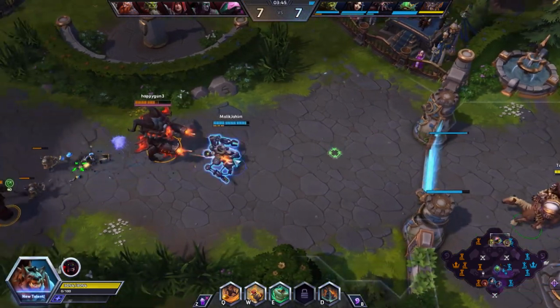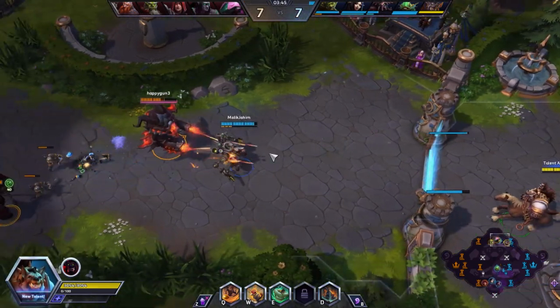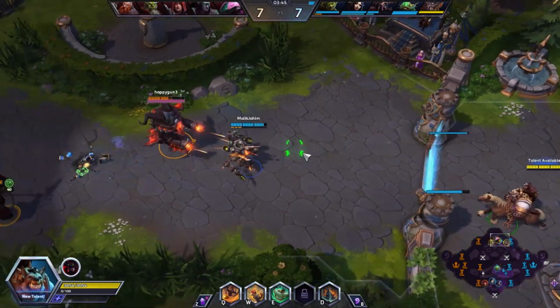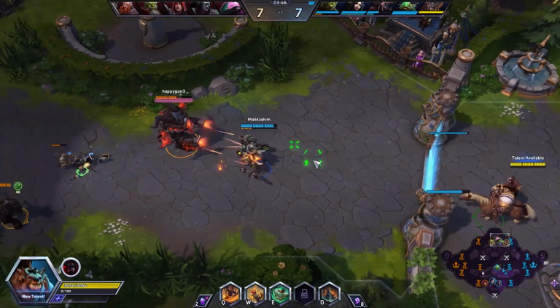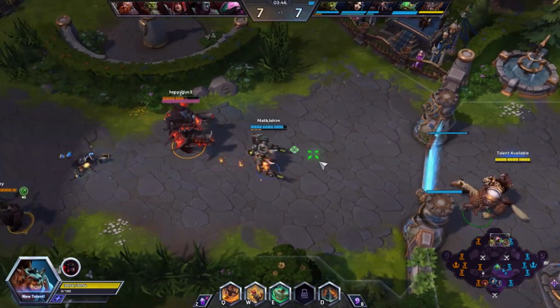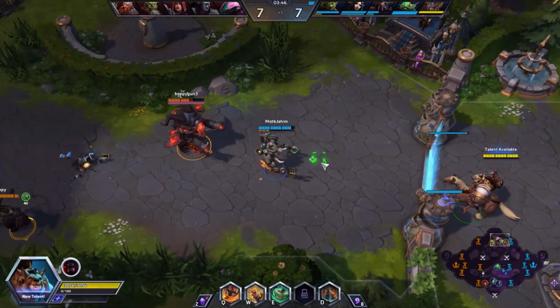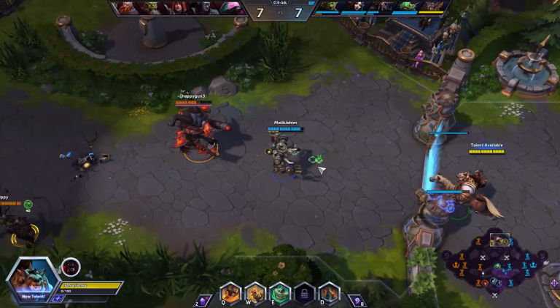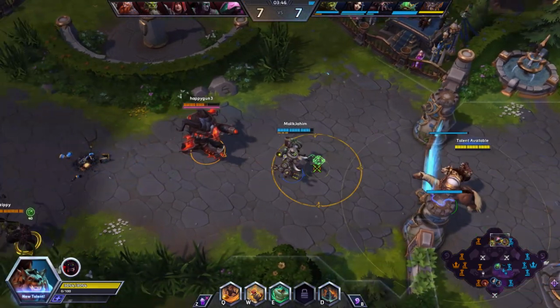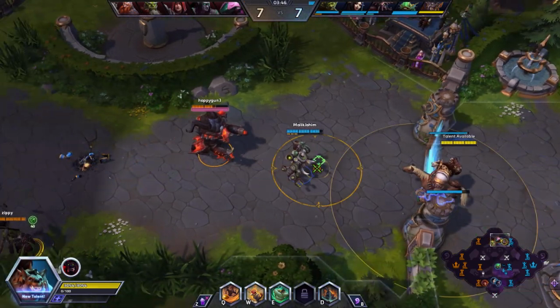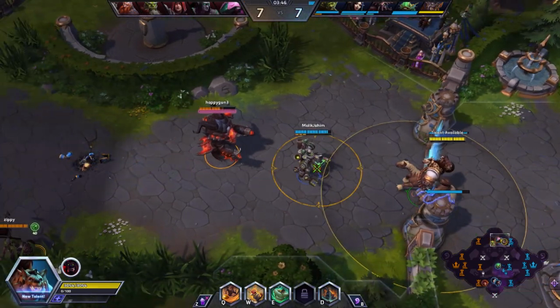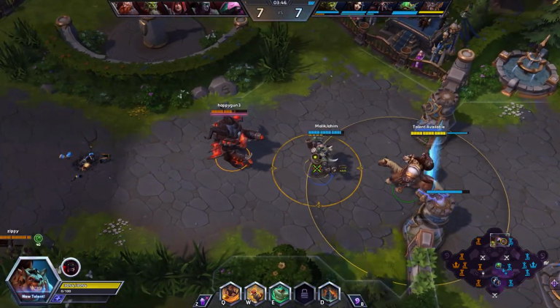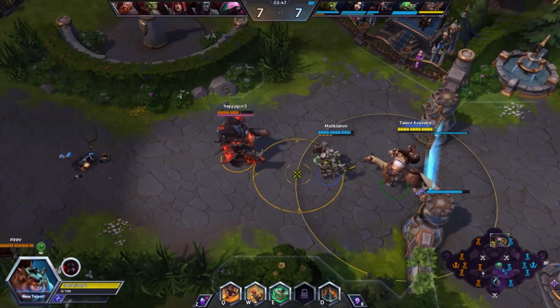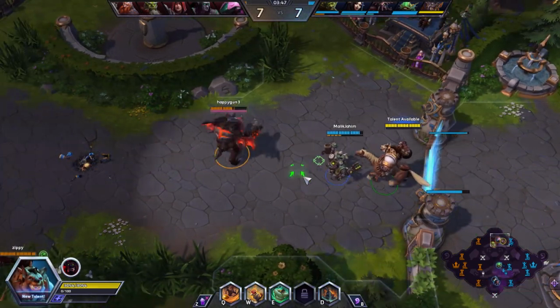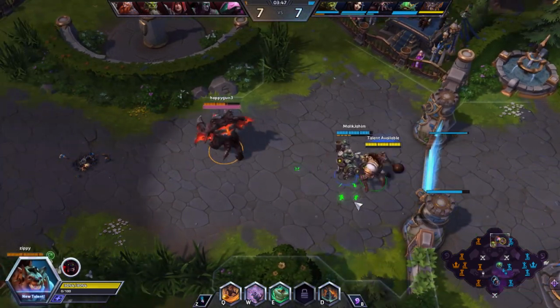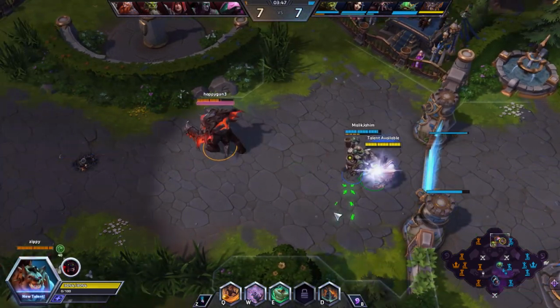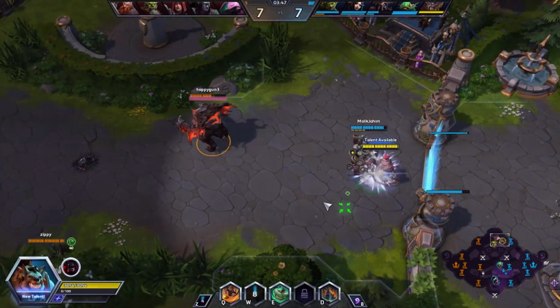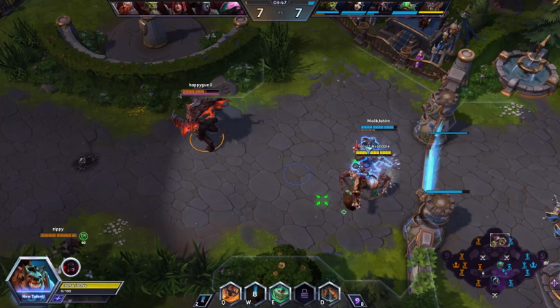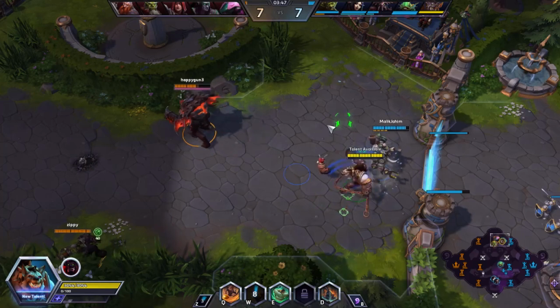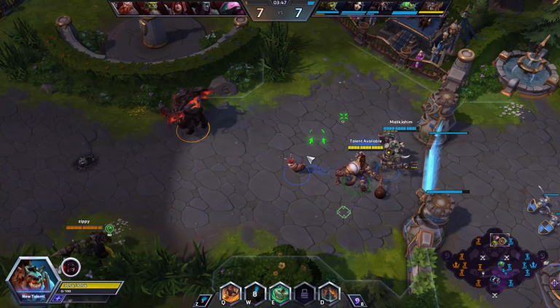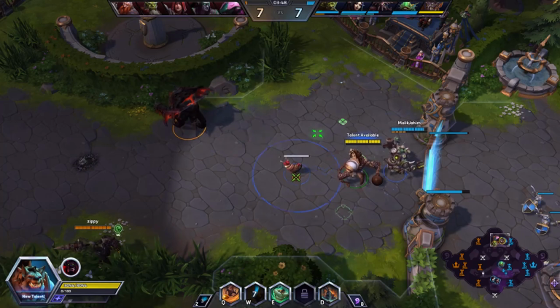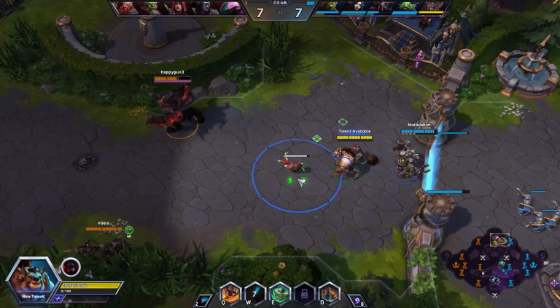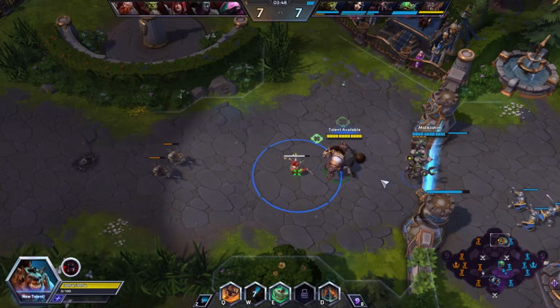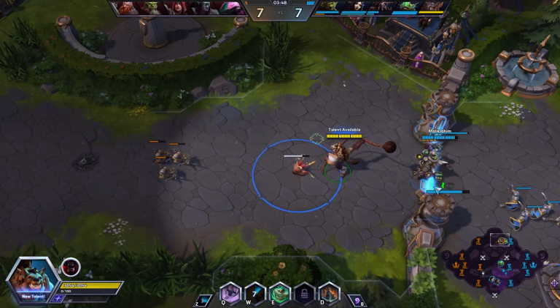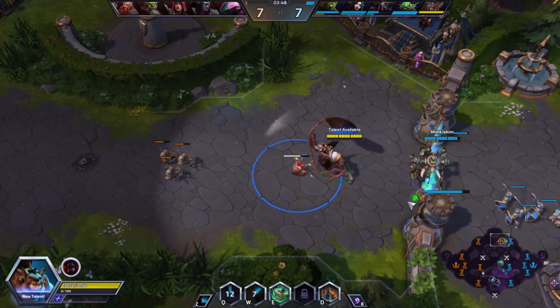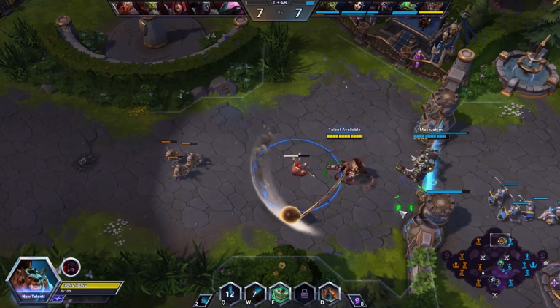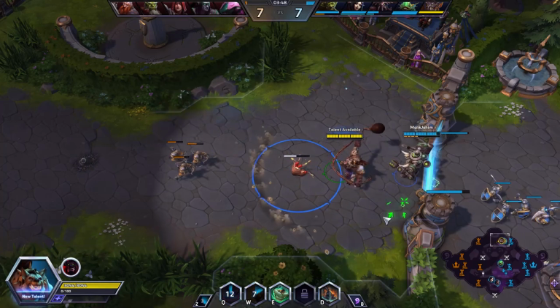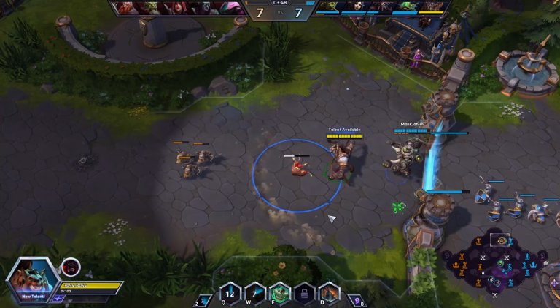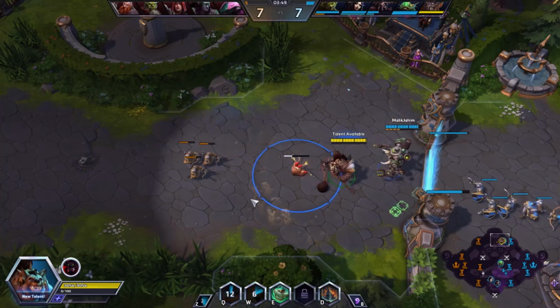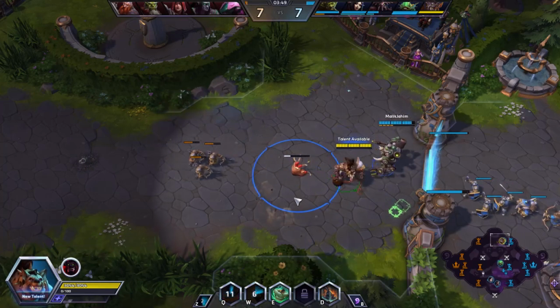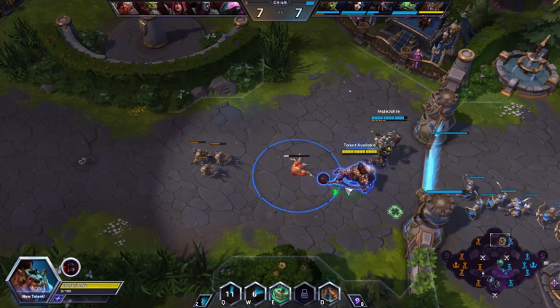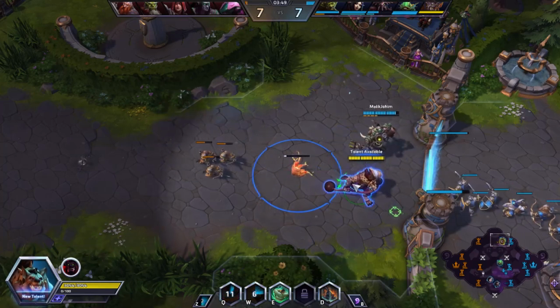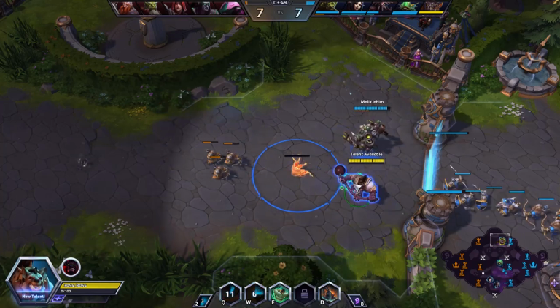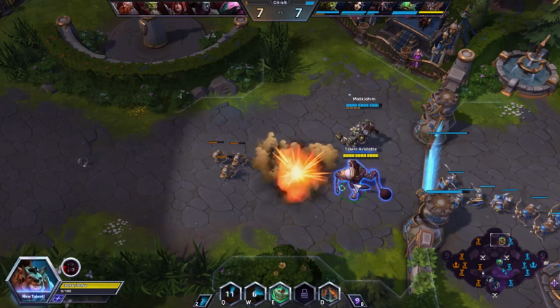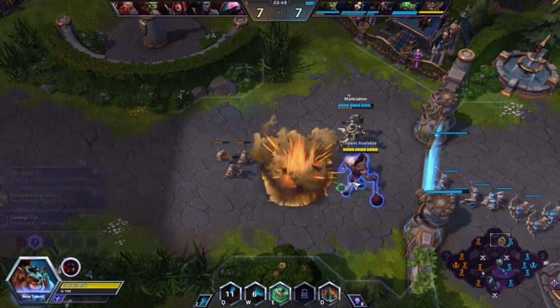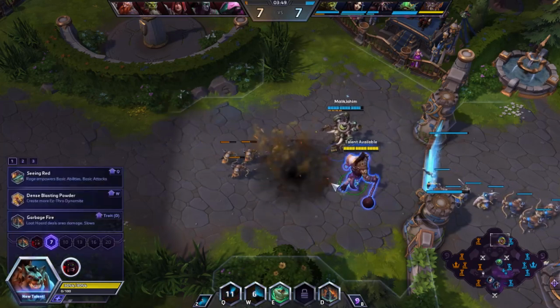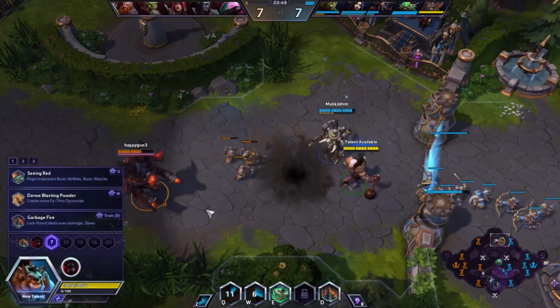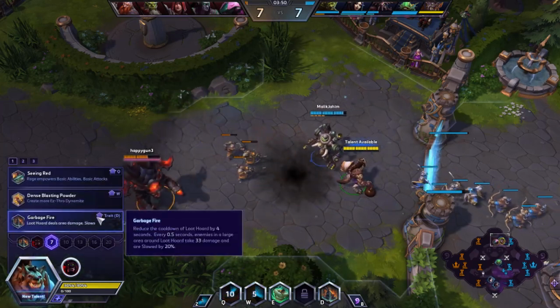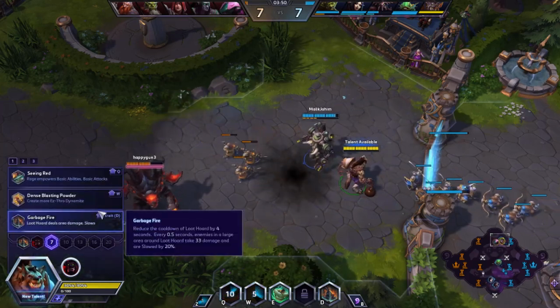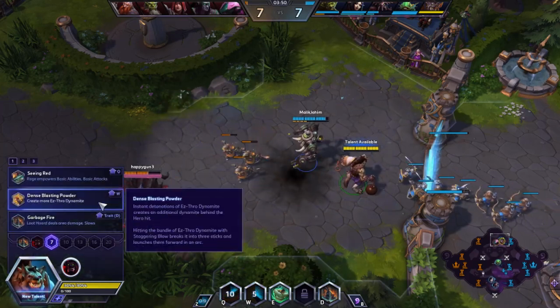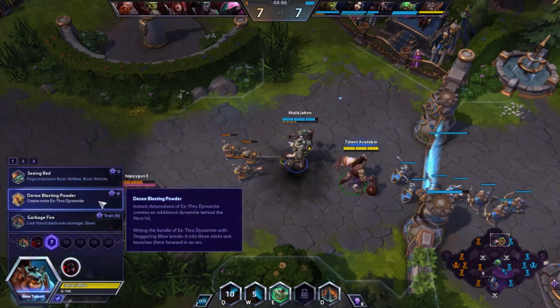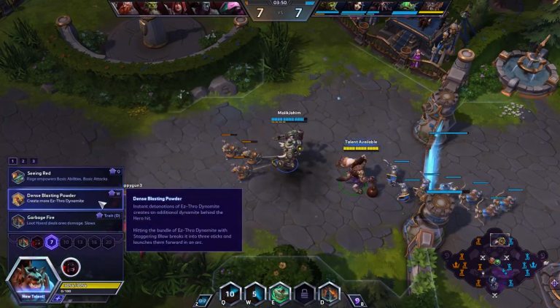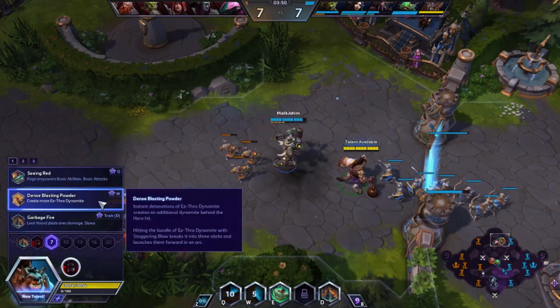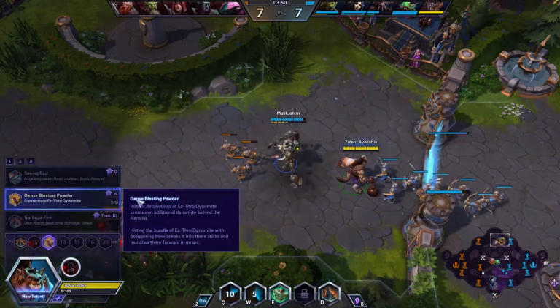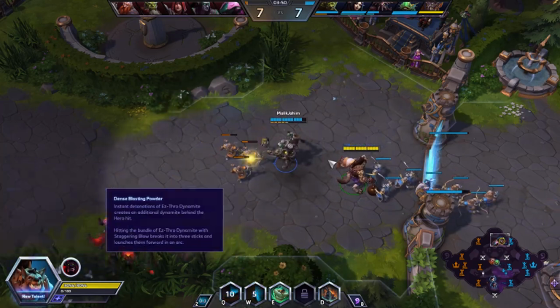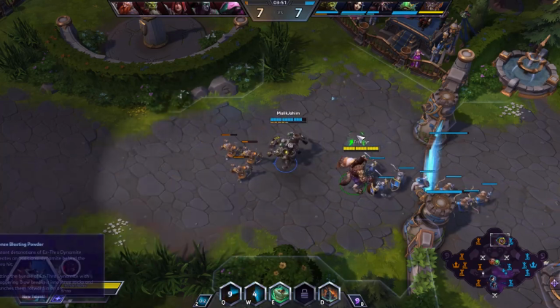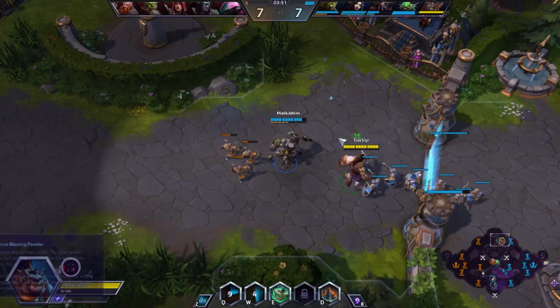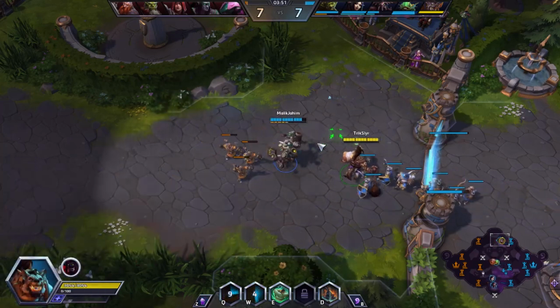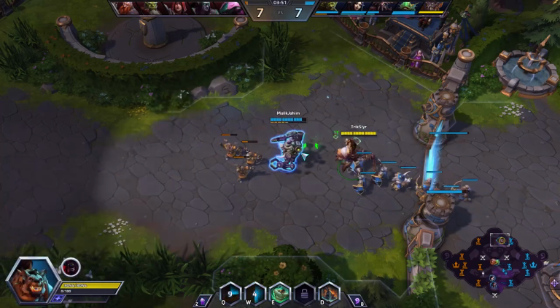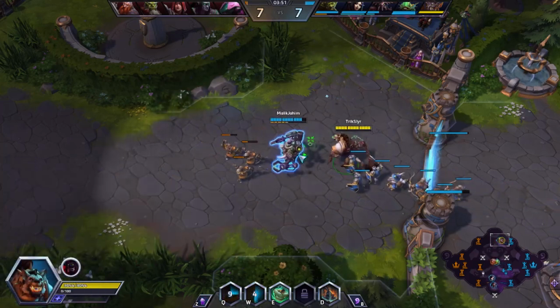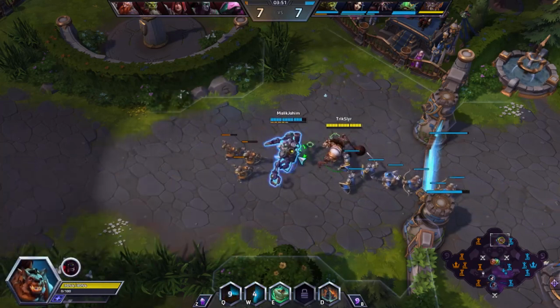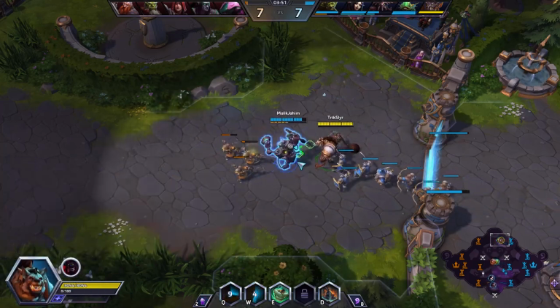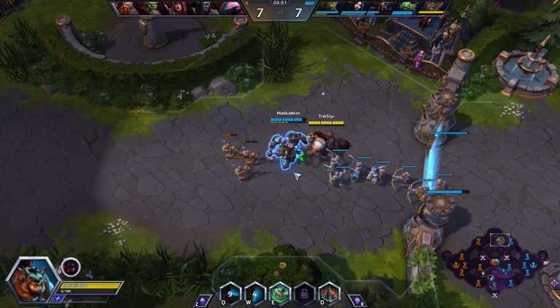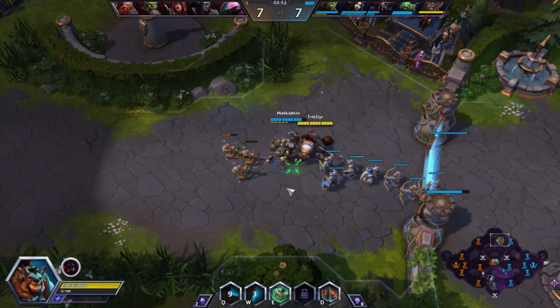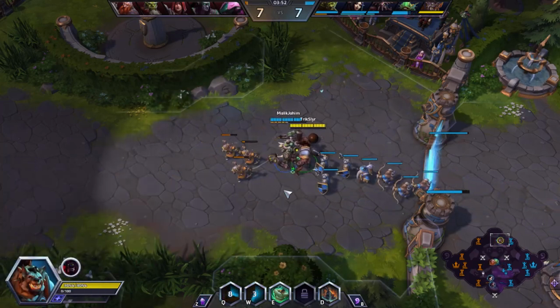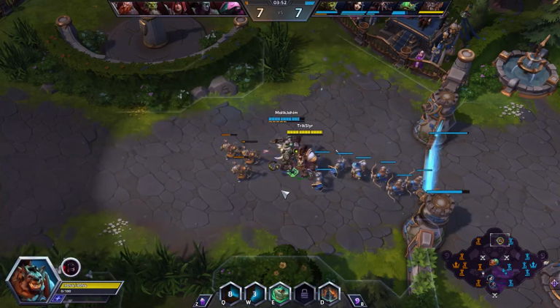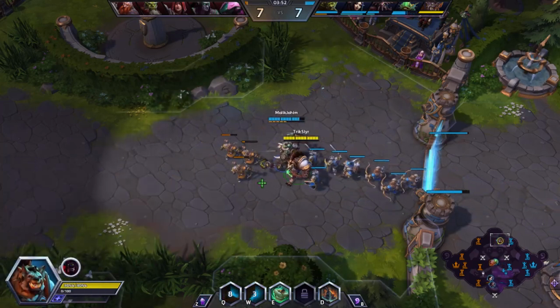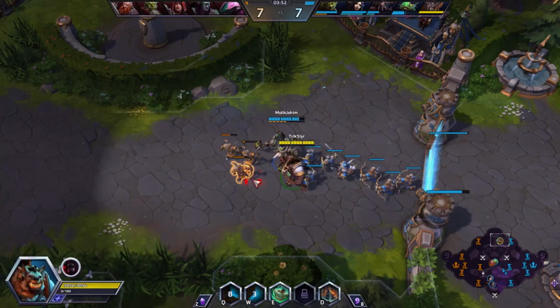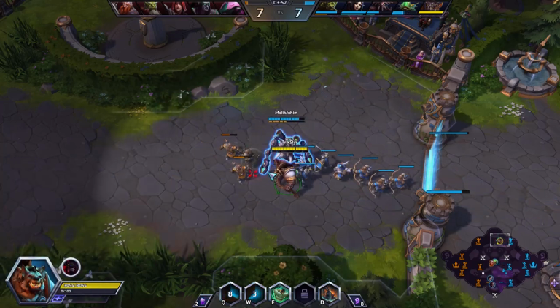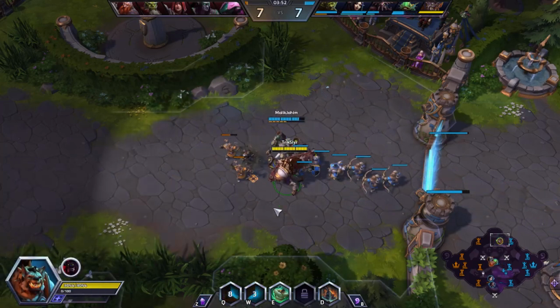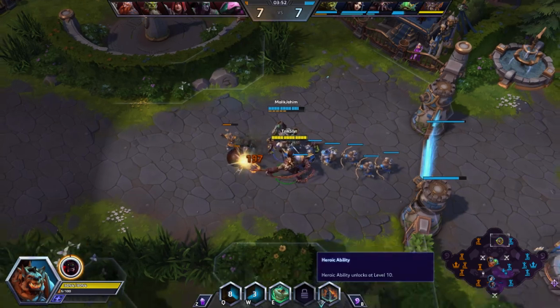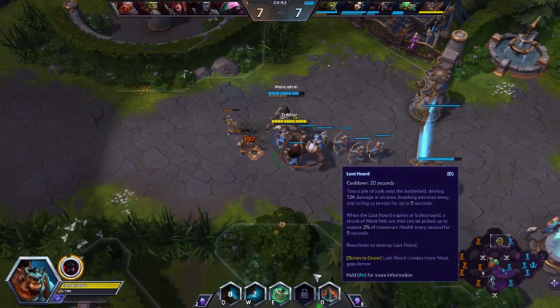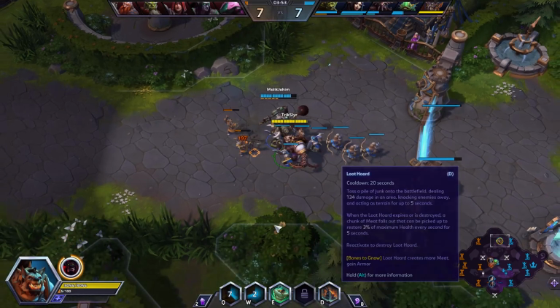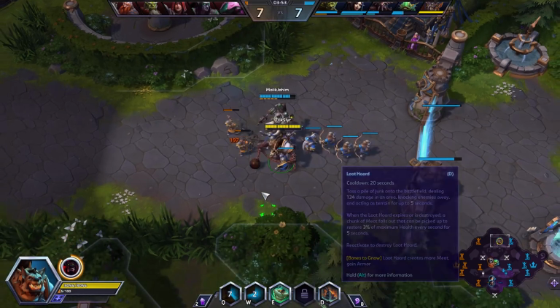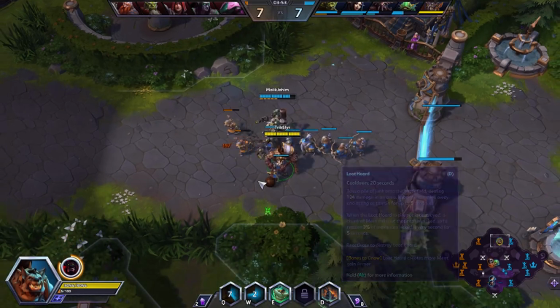What it does is you throw out your dynamite, hit Q, and you'll get three bombs to proc out. Oh - I didn't pick it. I did all that buildup for nothing. Oh my god.